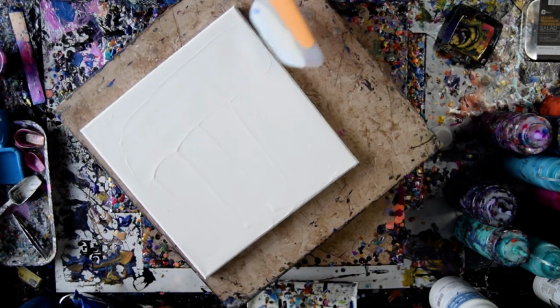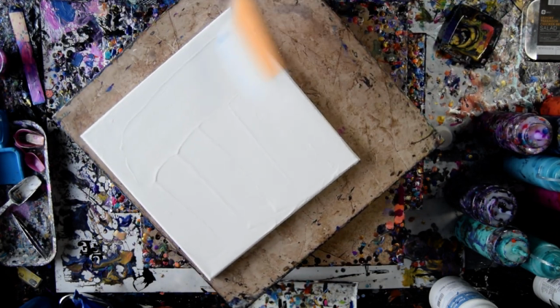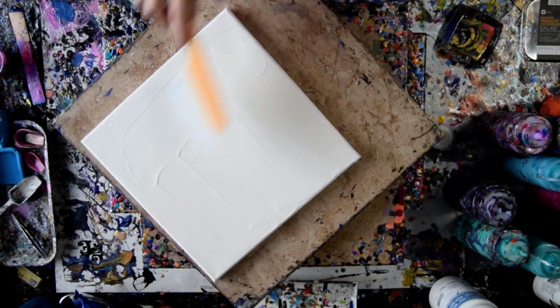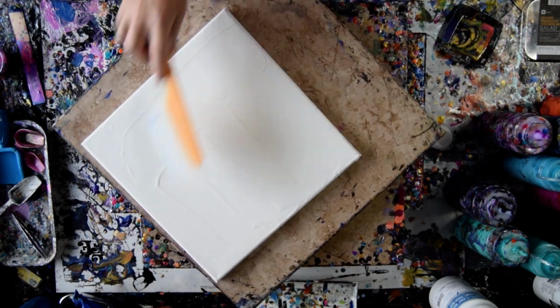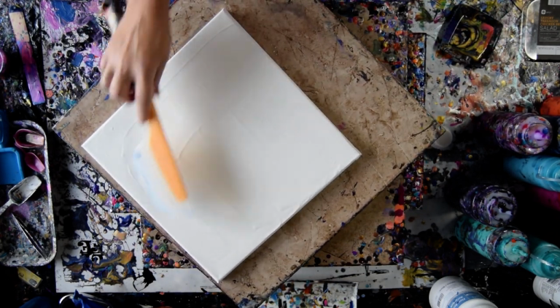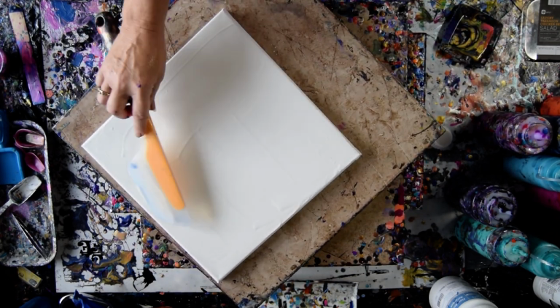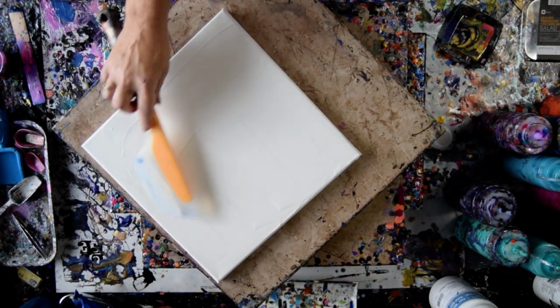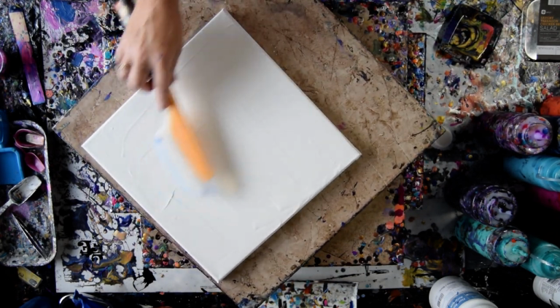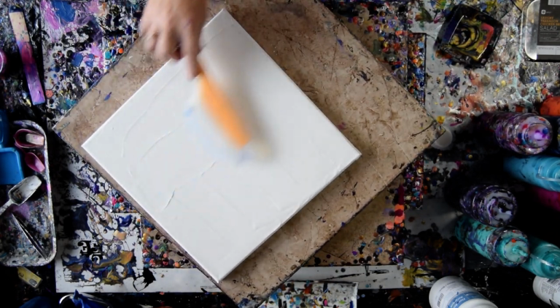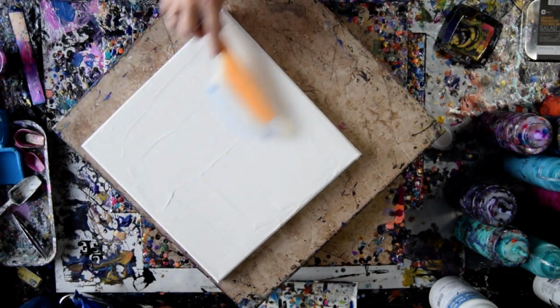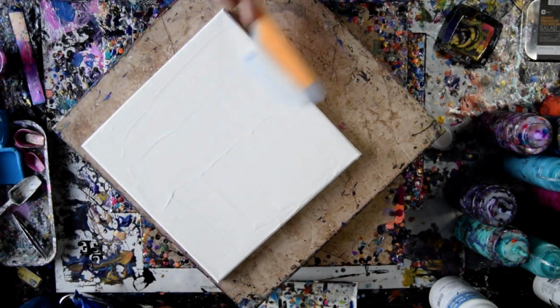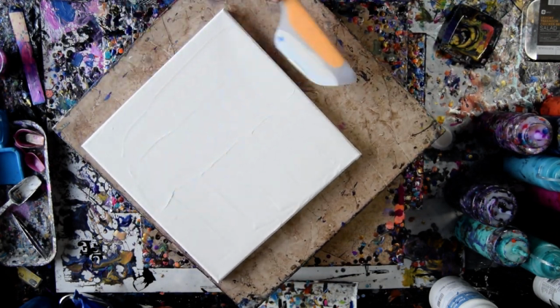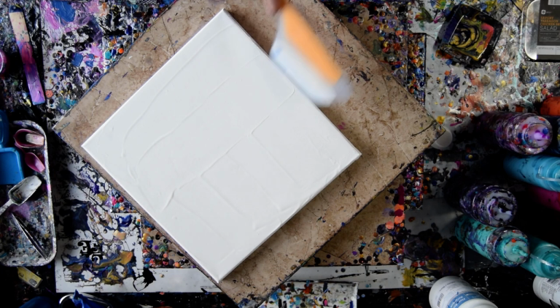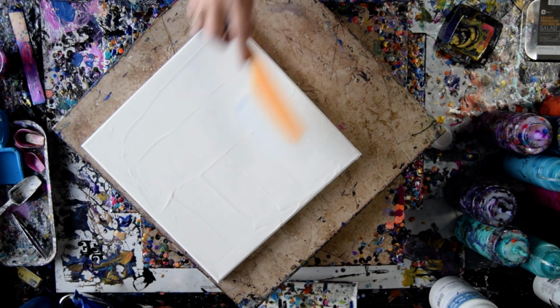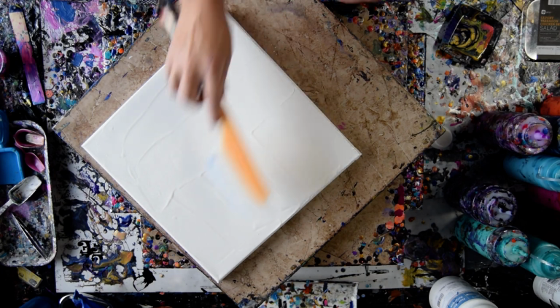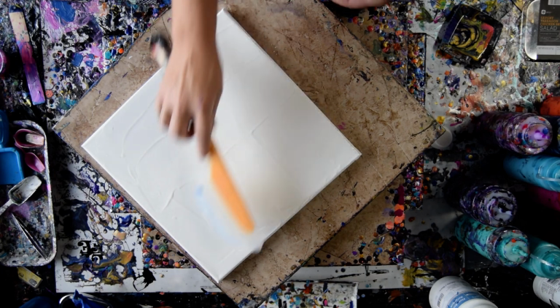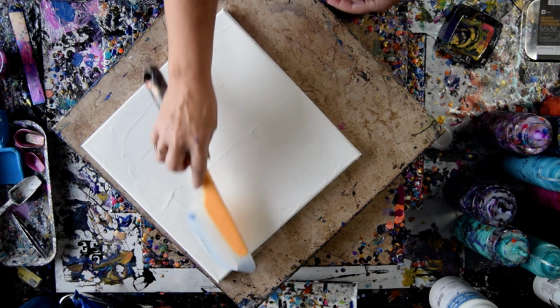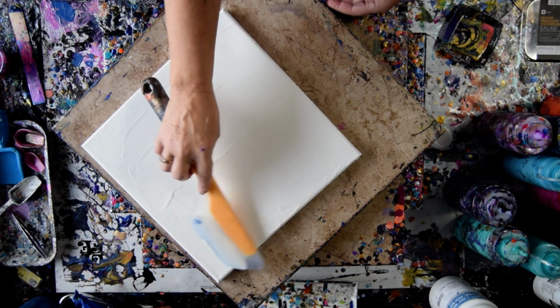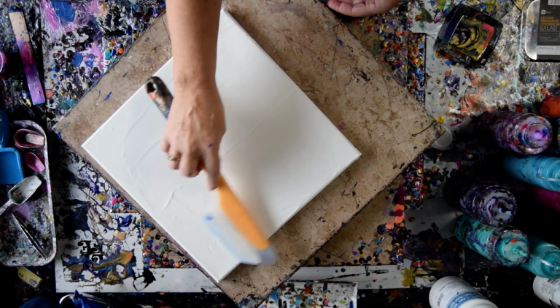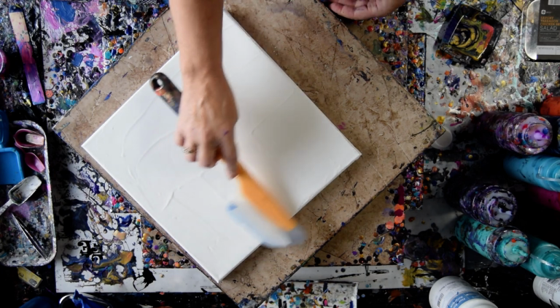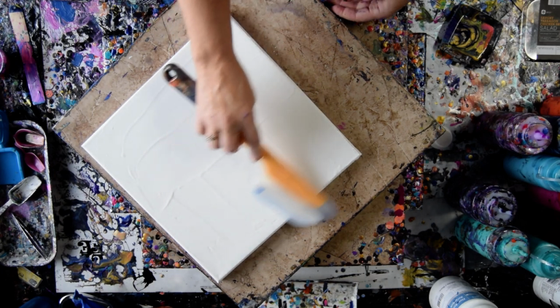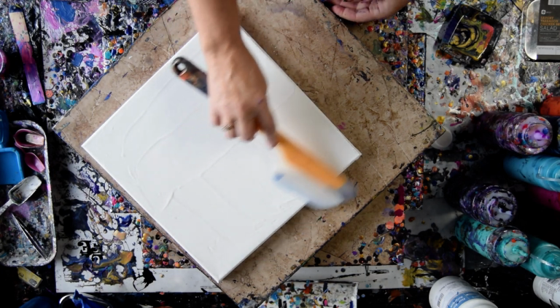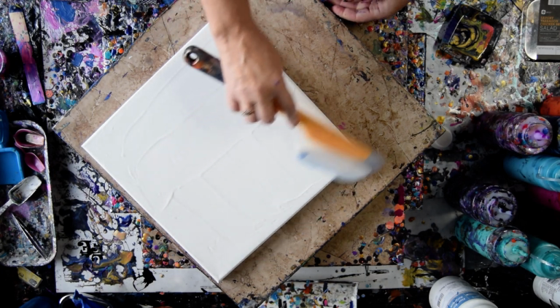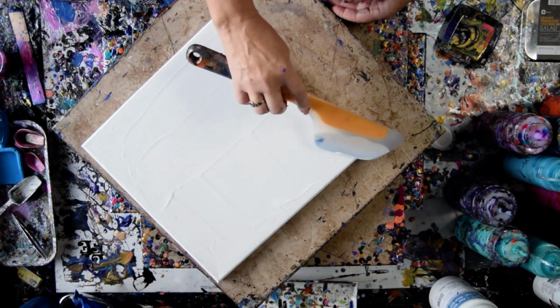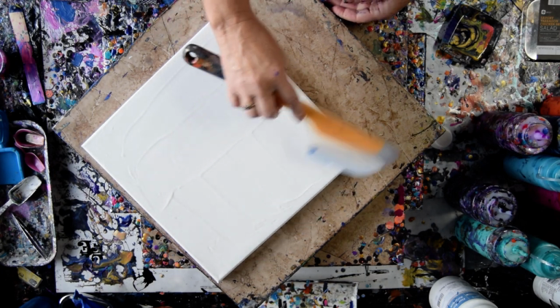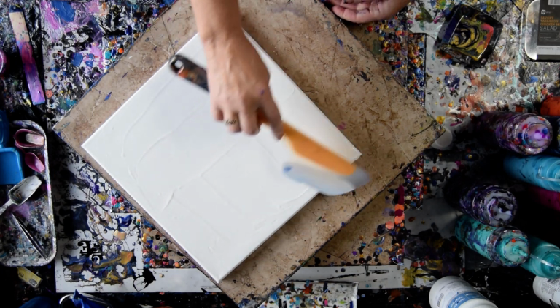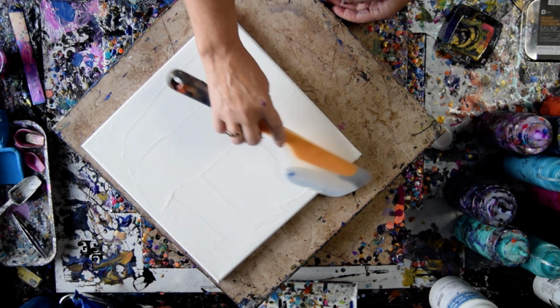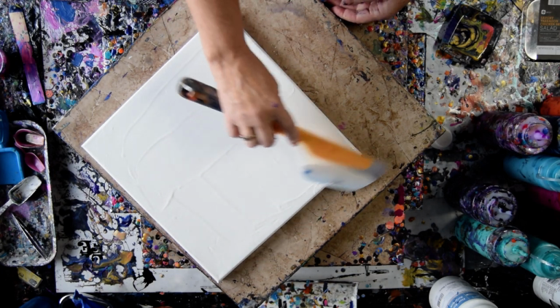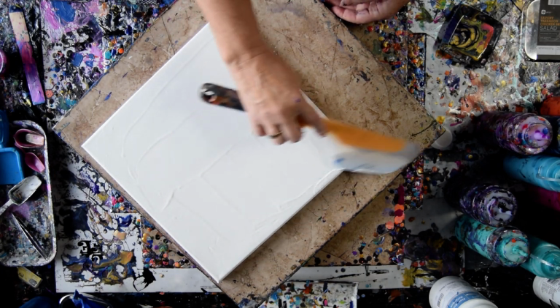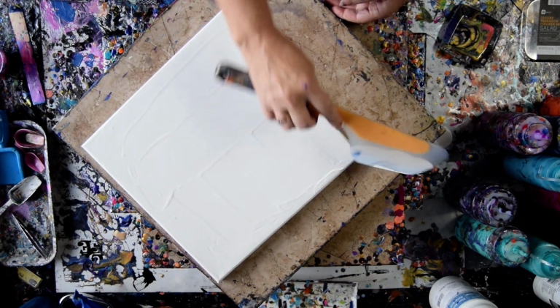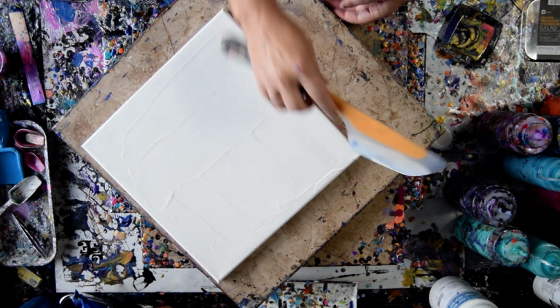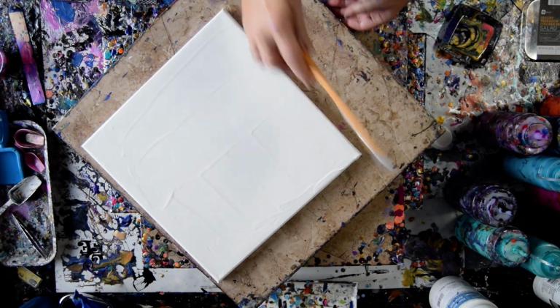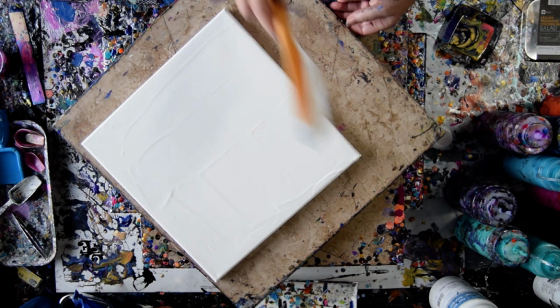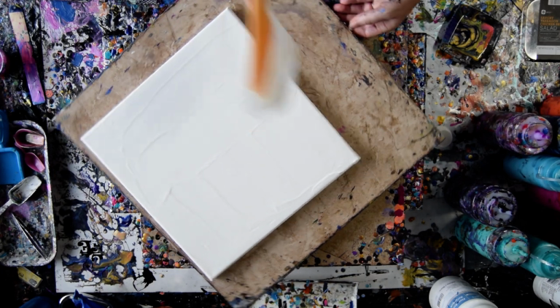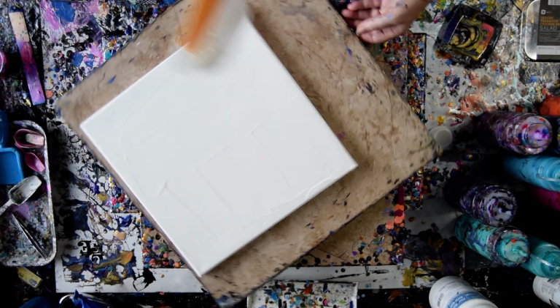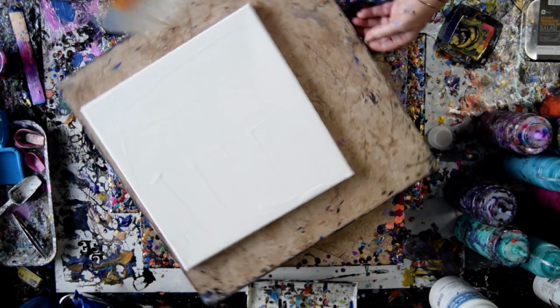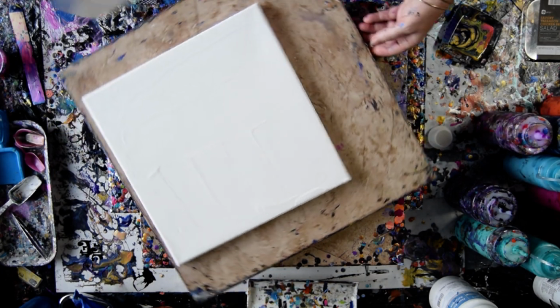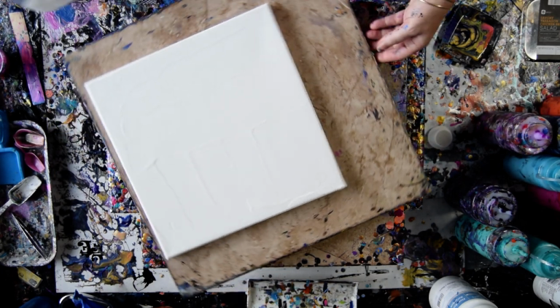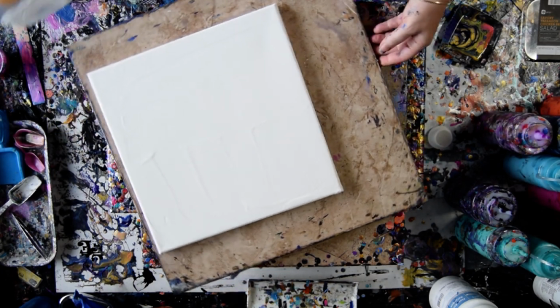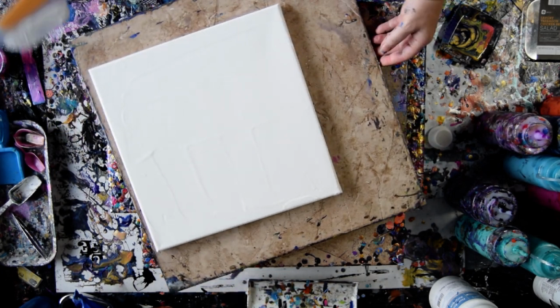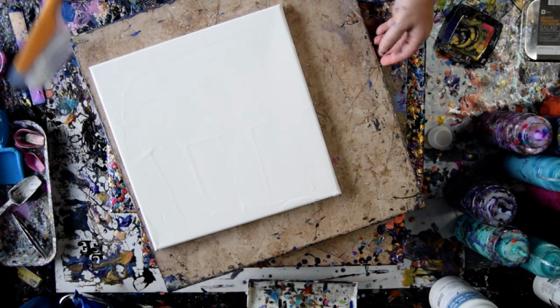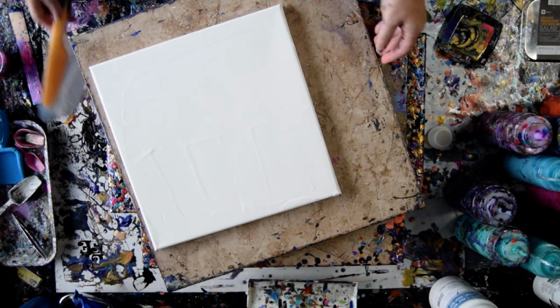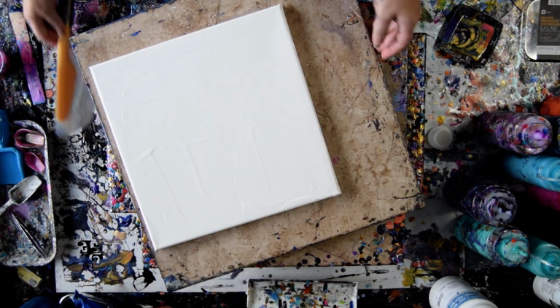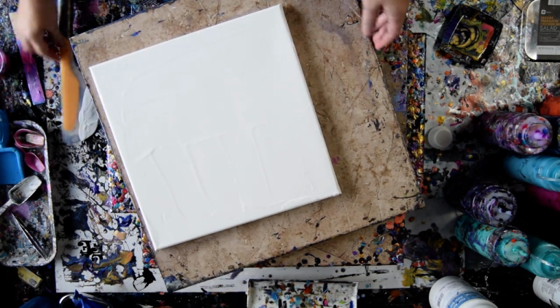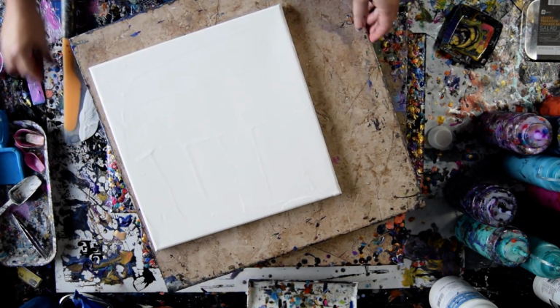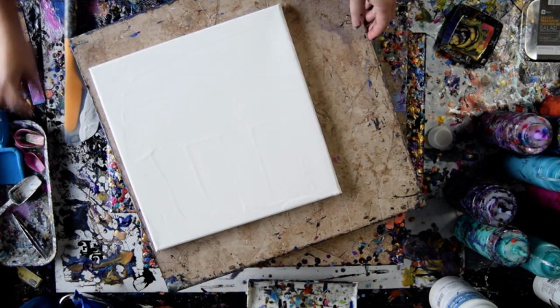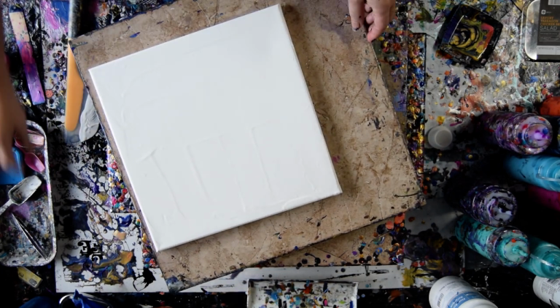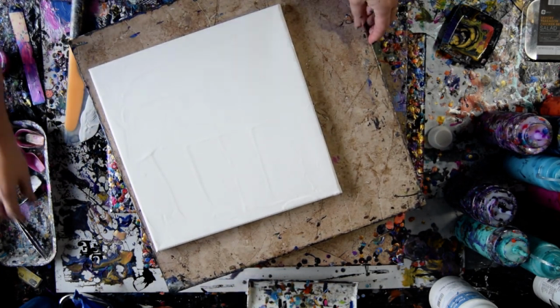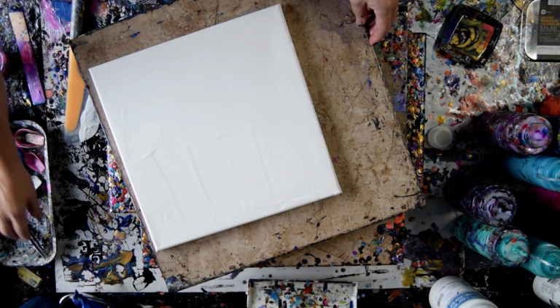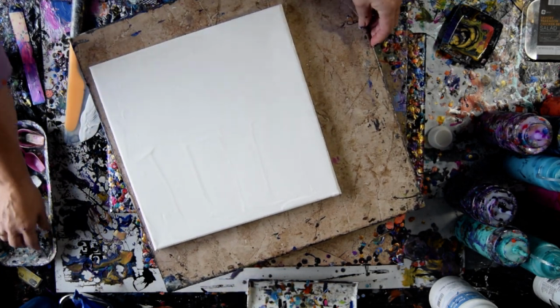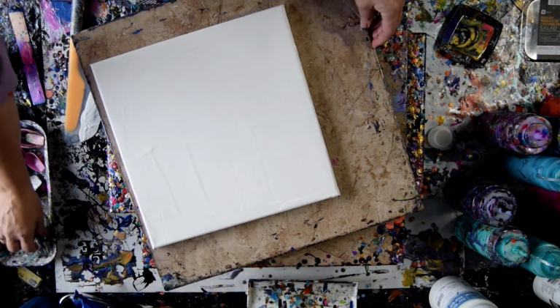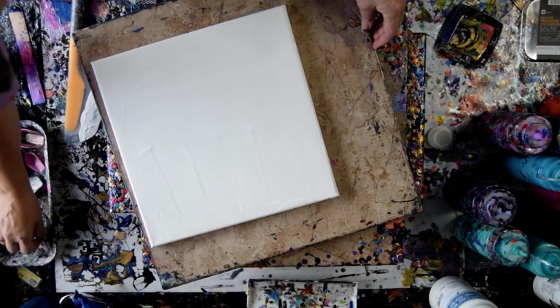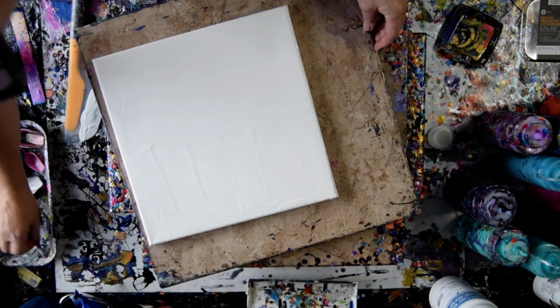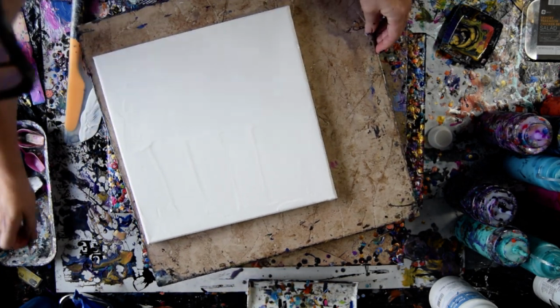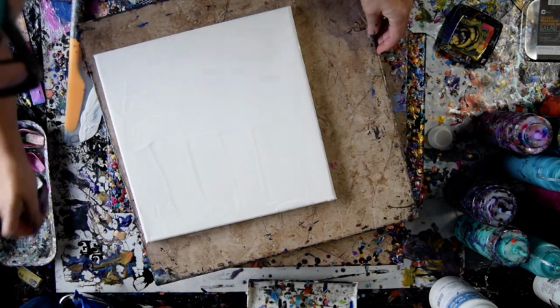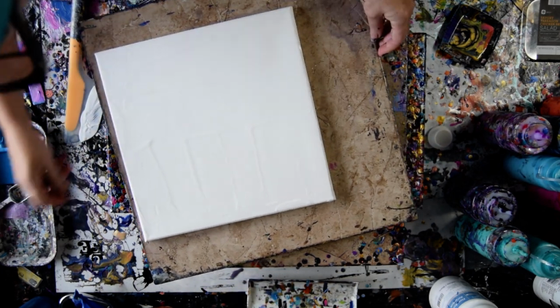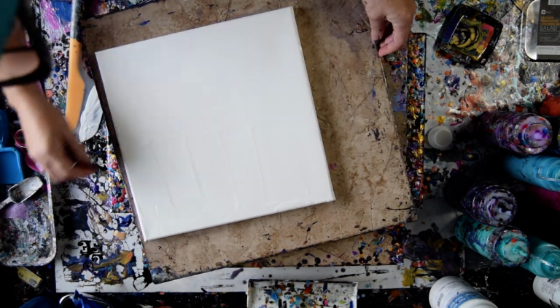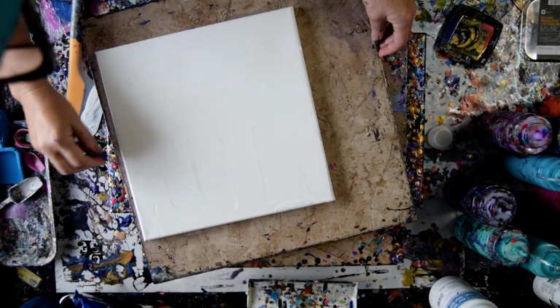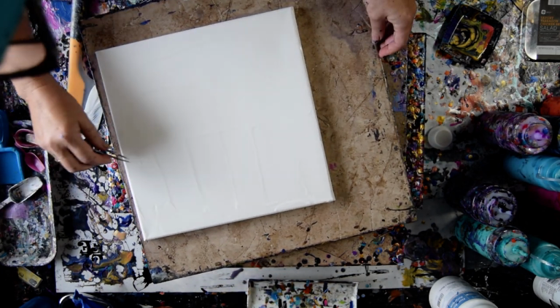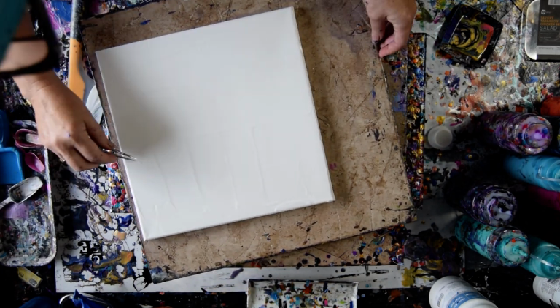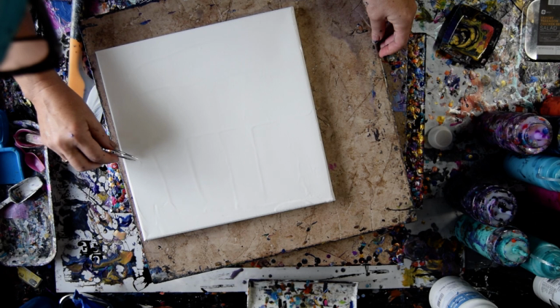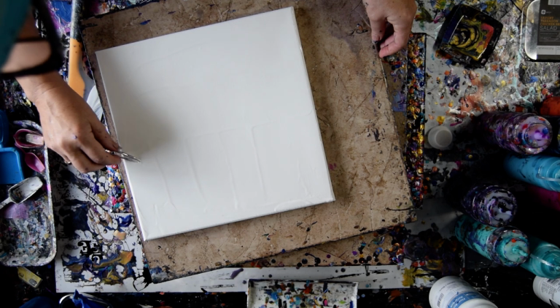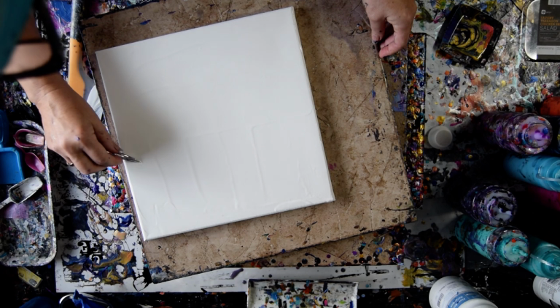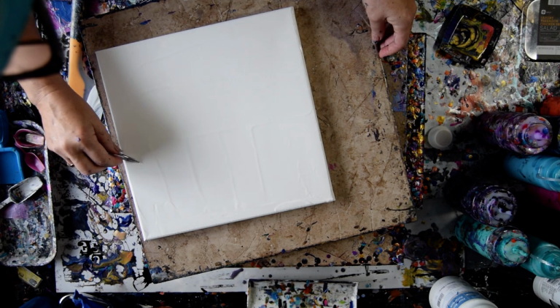This is an OXO omelet turning spatula — best paint spreading tool around. Those are lots of little things in my paint. It's time for a new can of paint, I think. Time to go to Wally World.